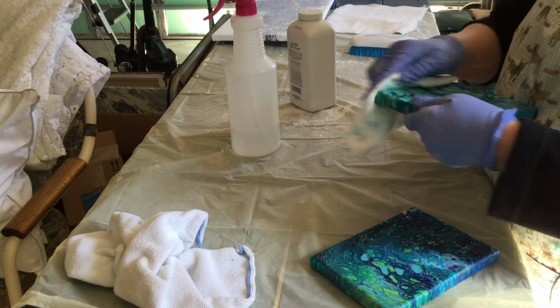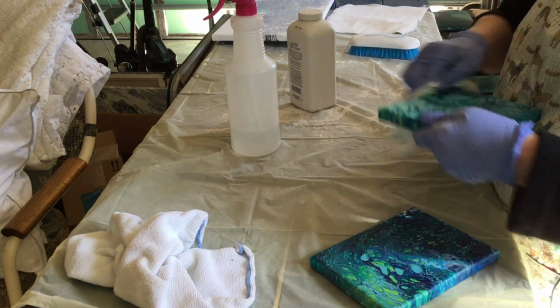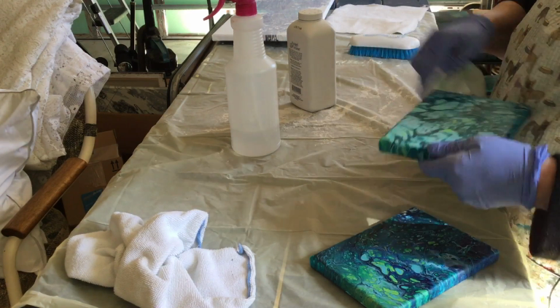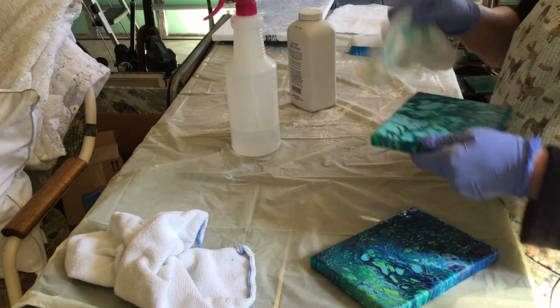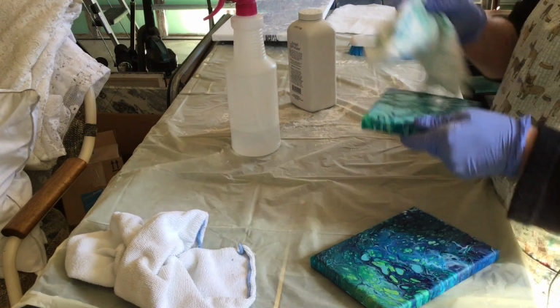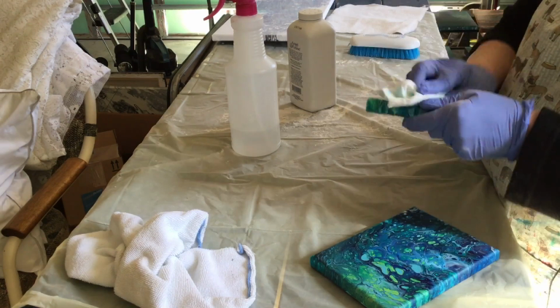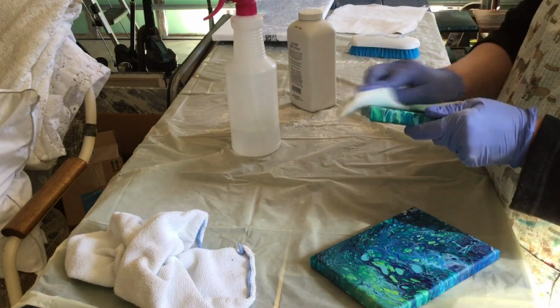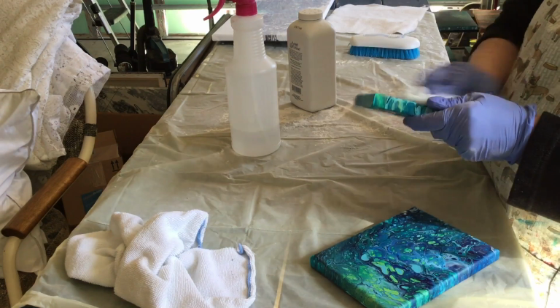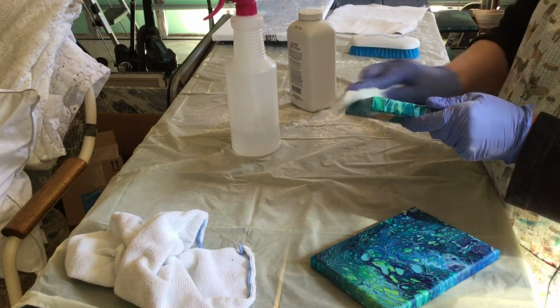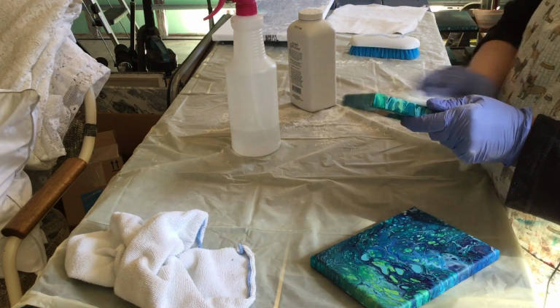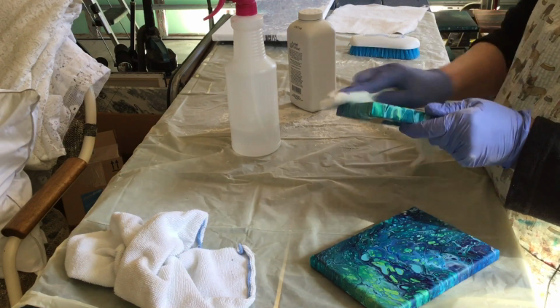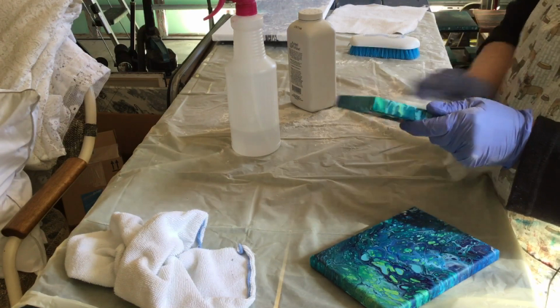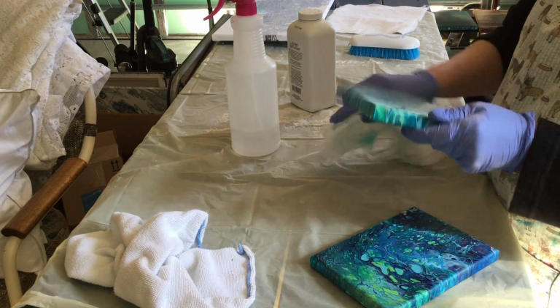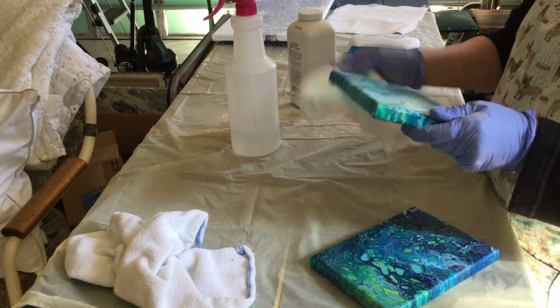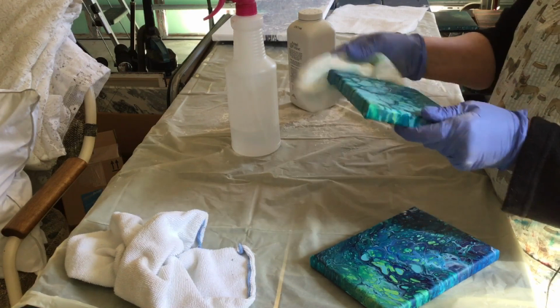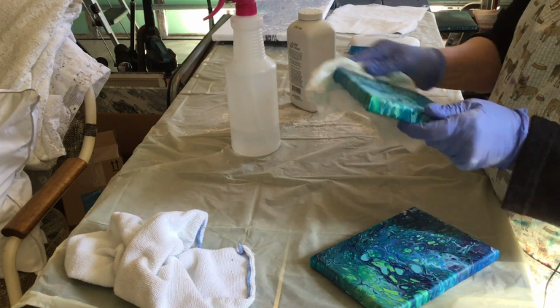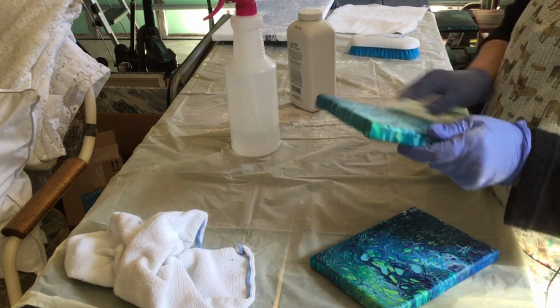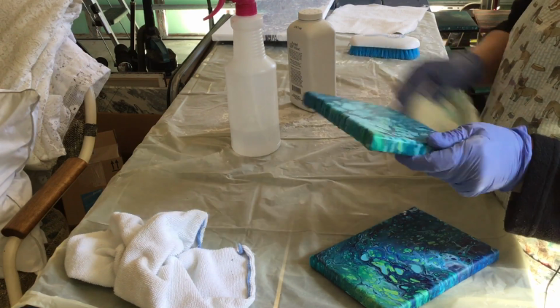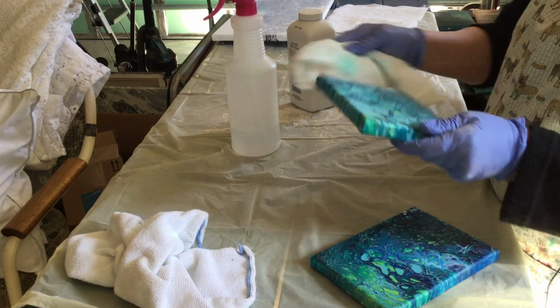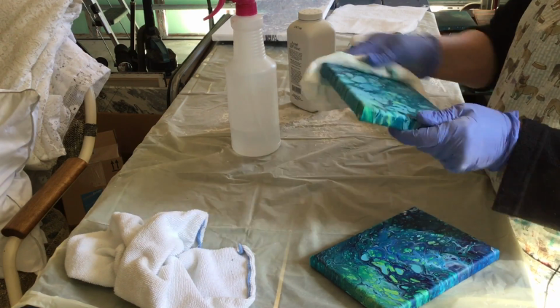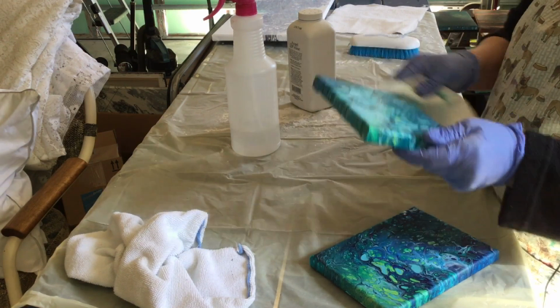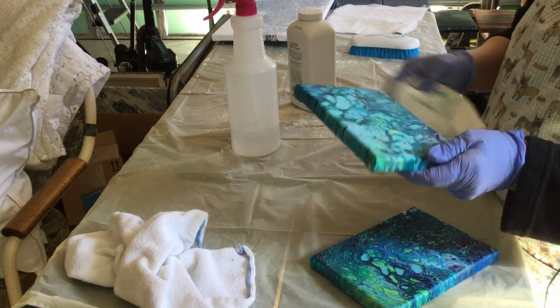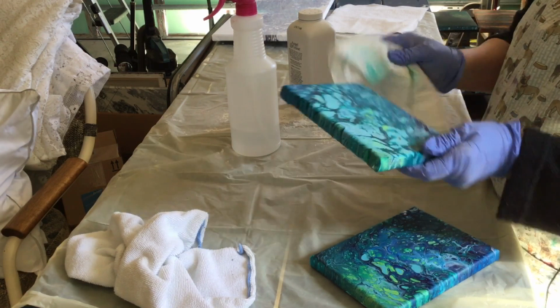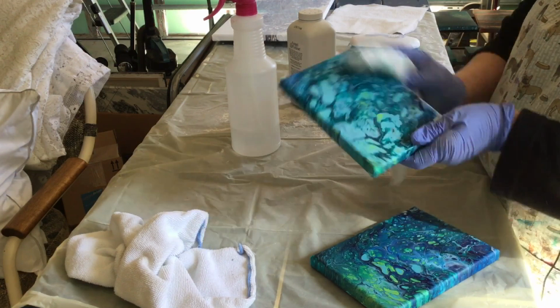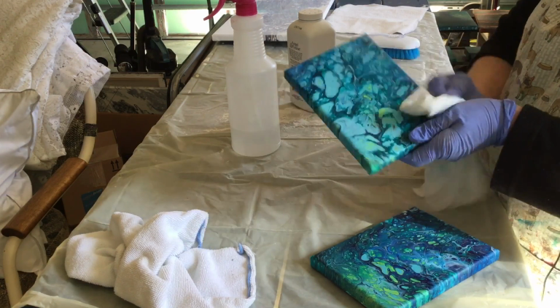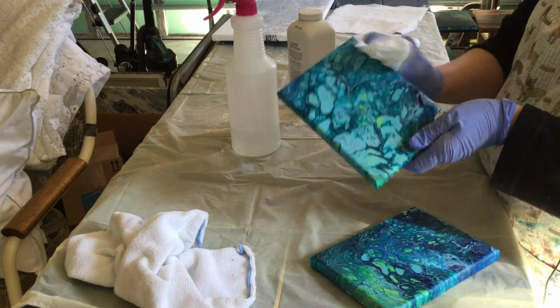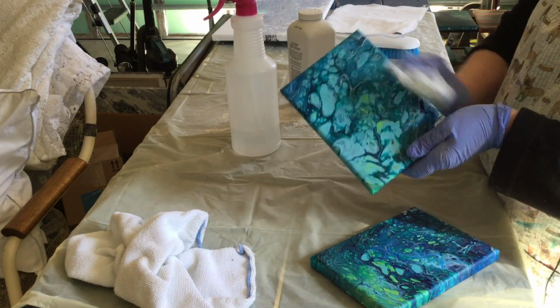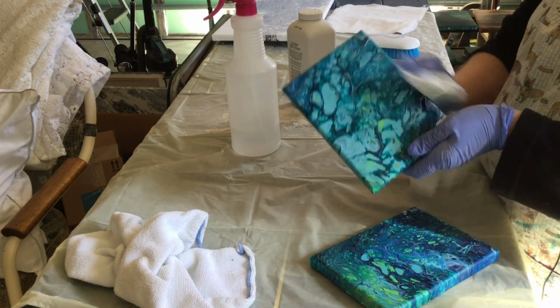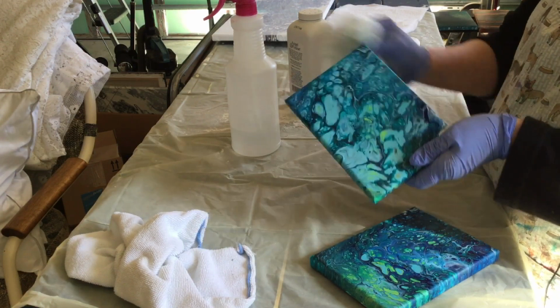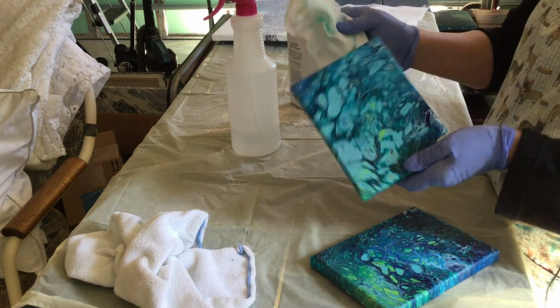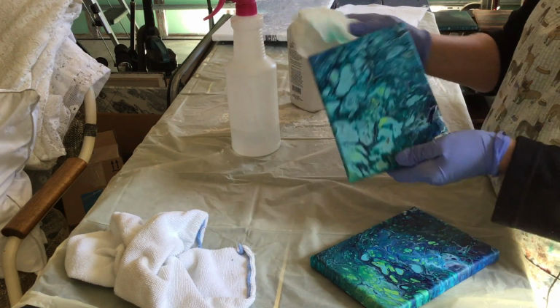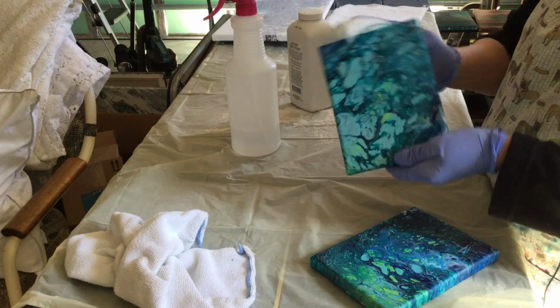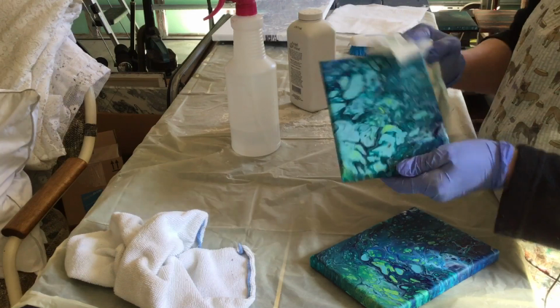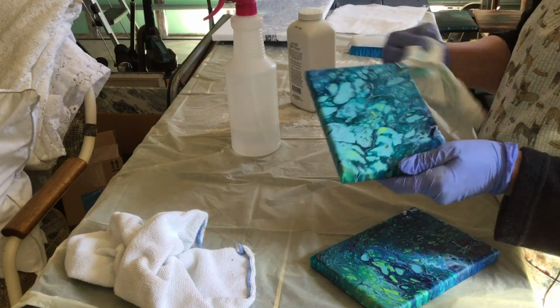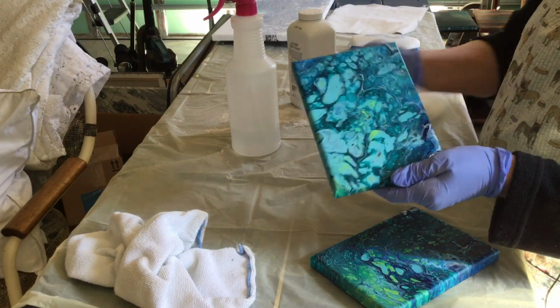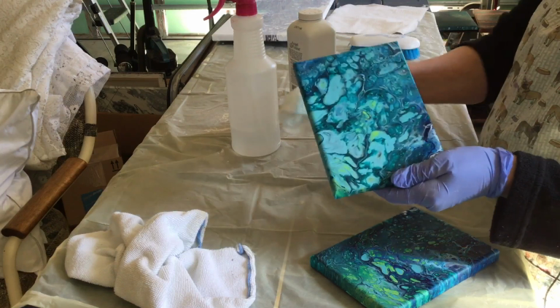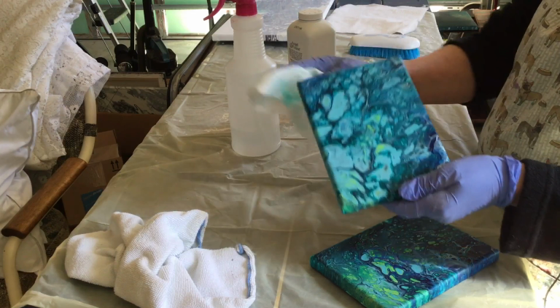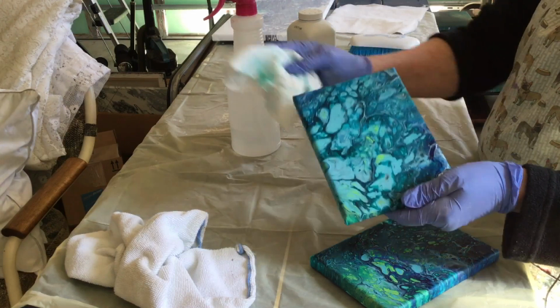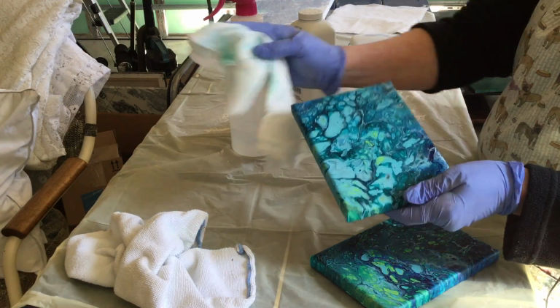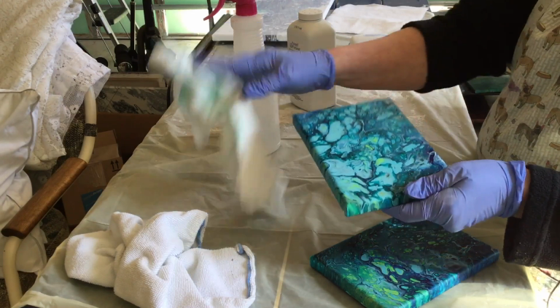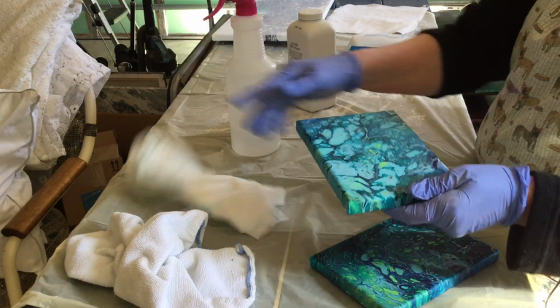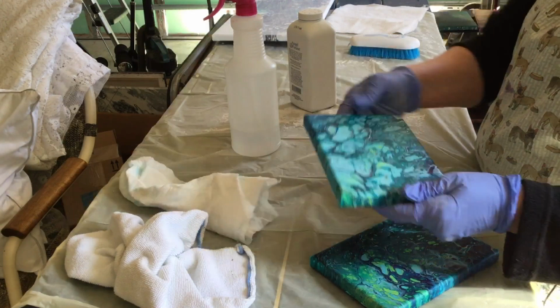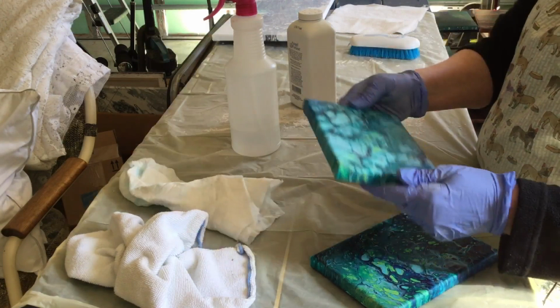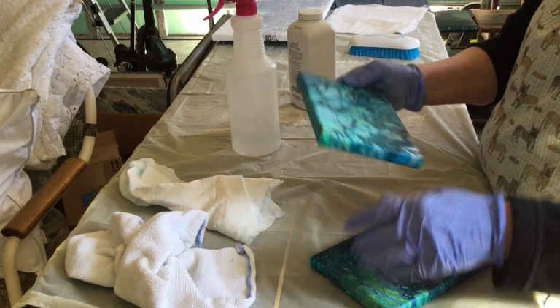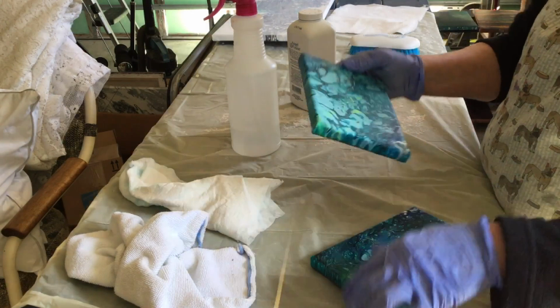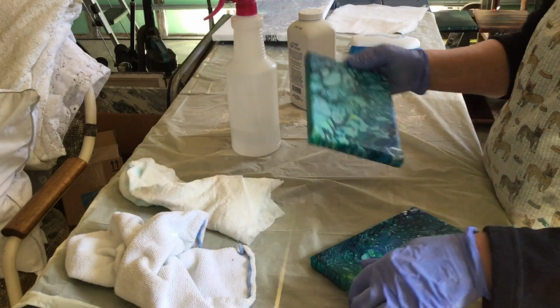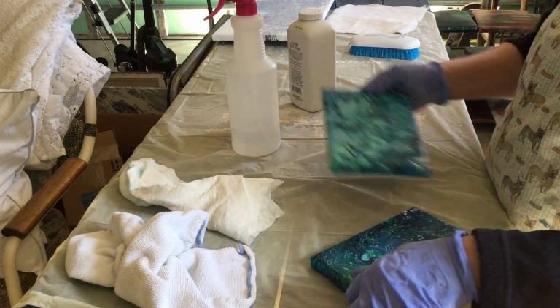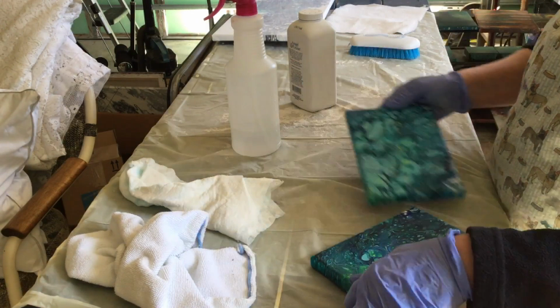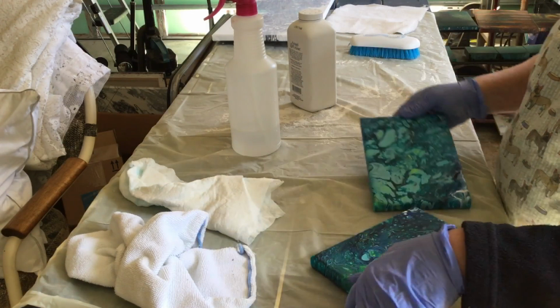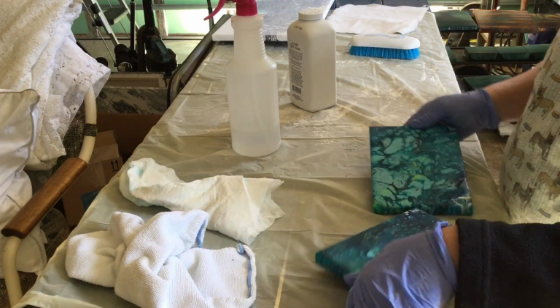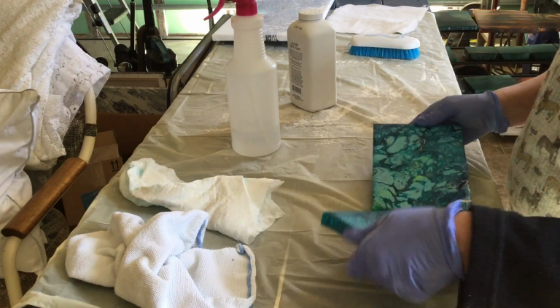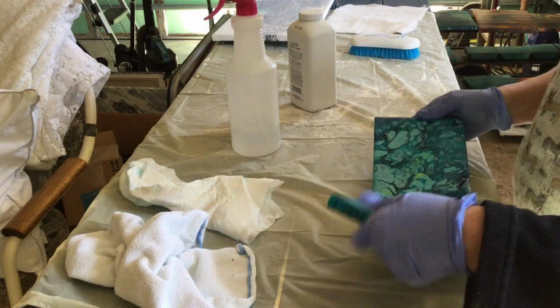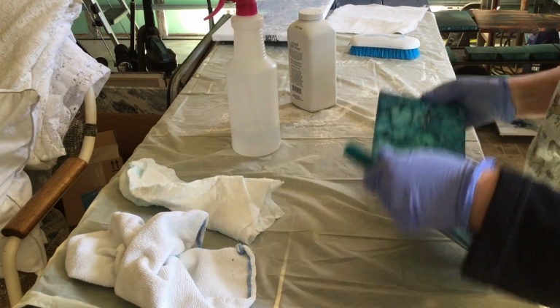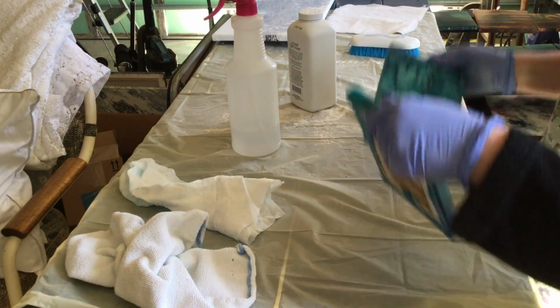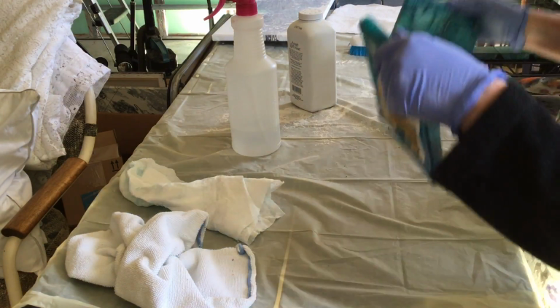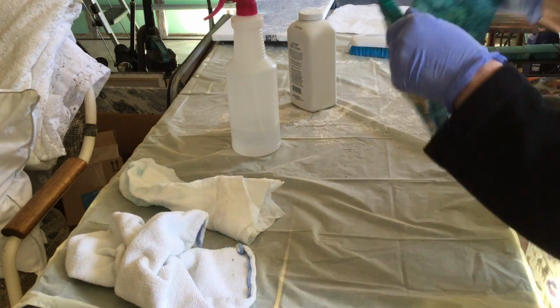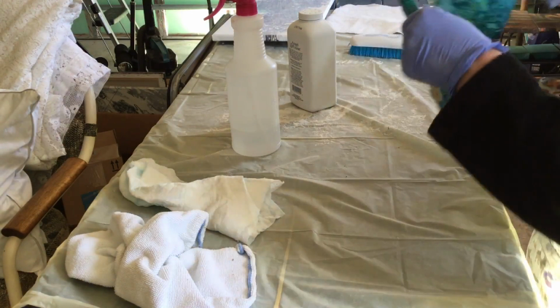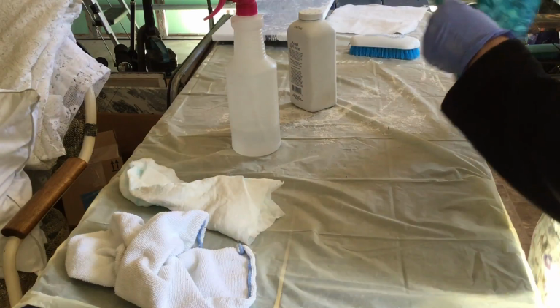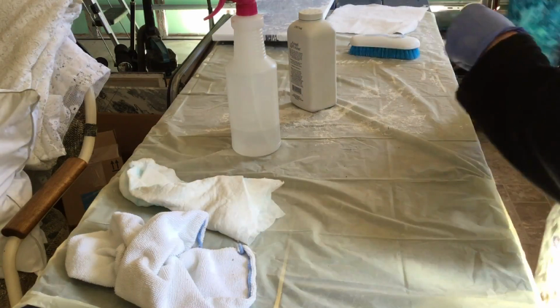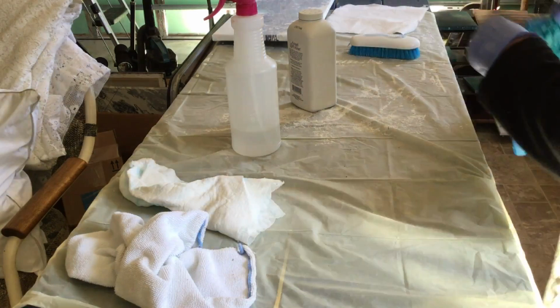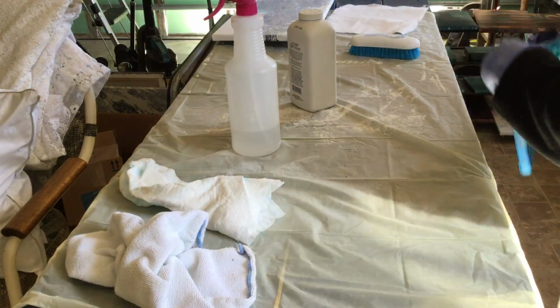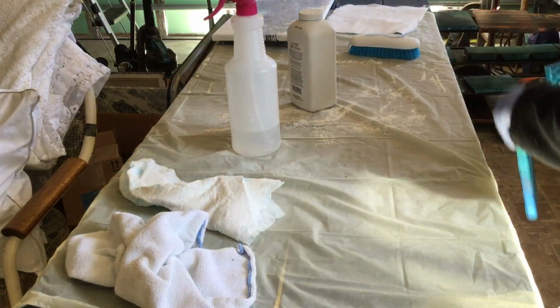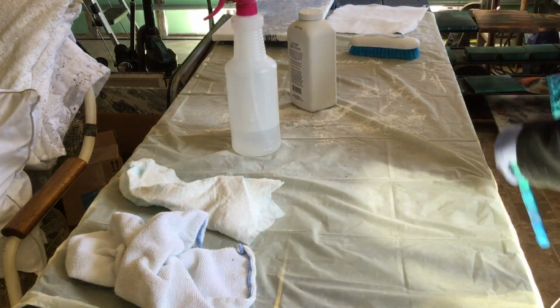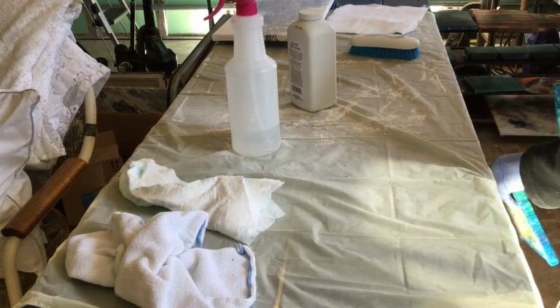You might want to invest in a better paper towel when you're doing these so you don't have to go through so many. I use Viva — they just dry out and you can use them for a long time. But that's all there is to it, it's not hard.